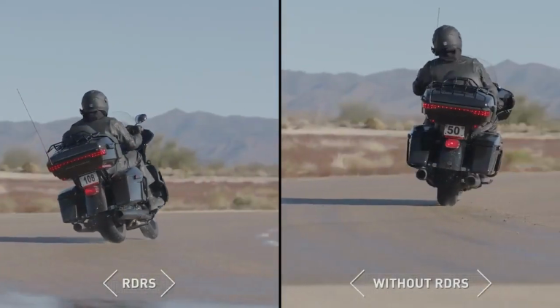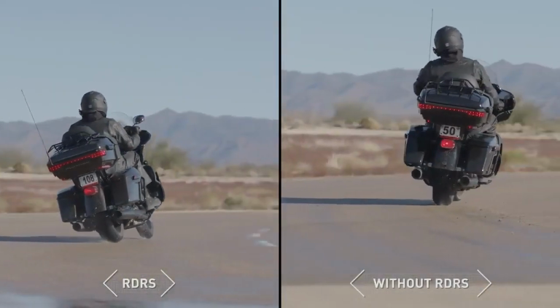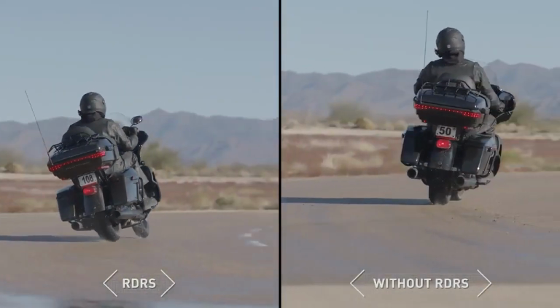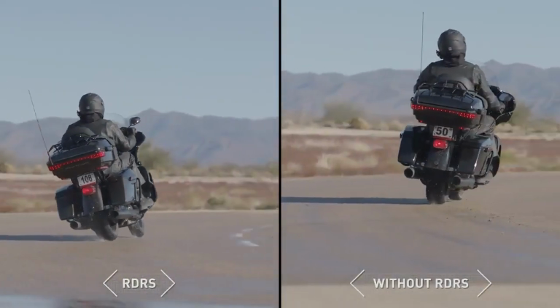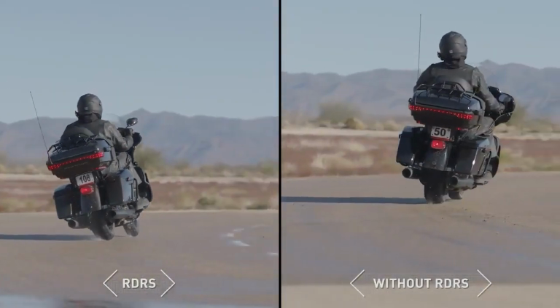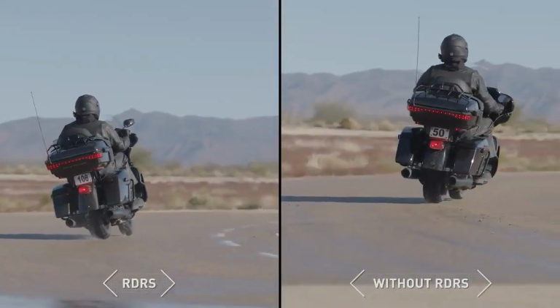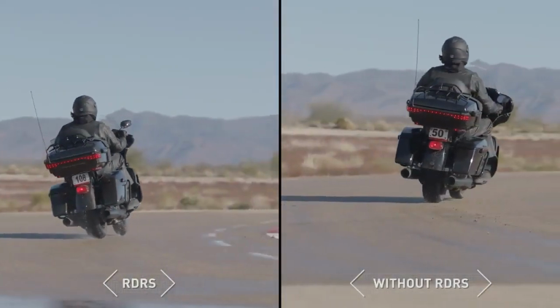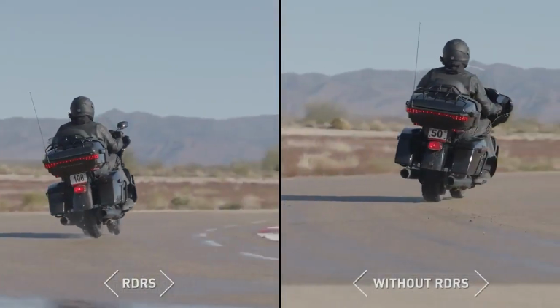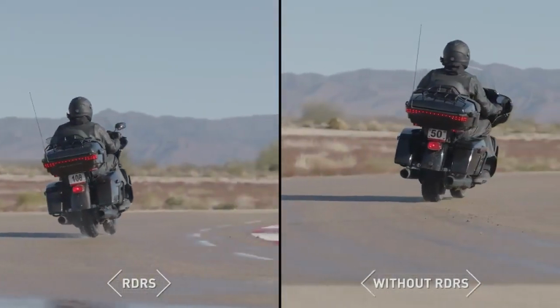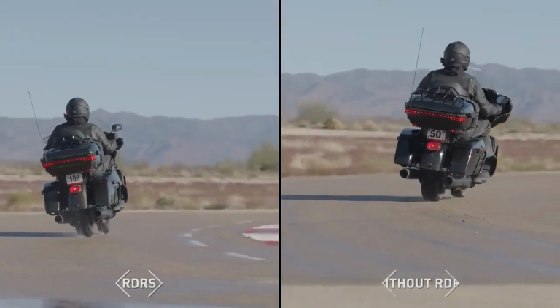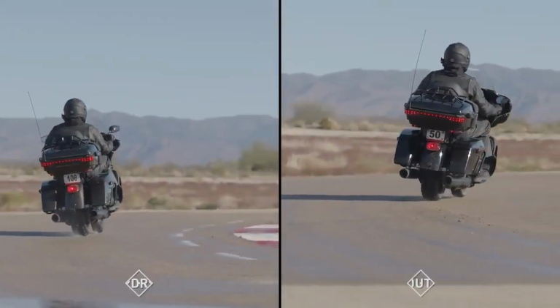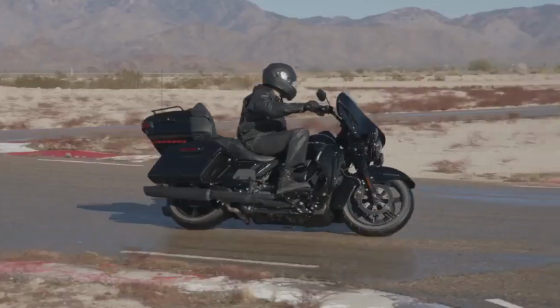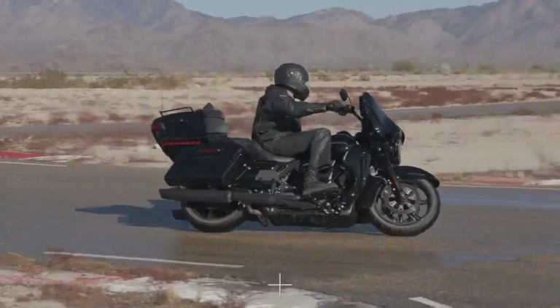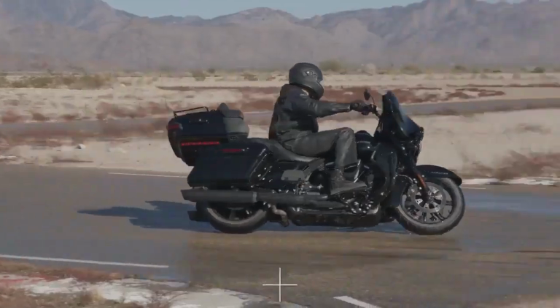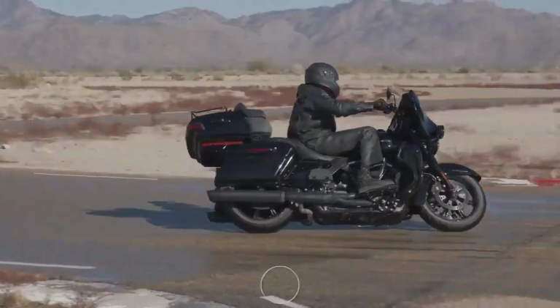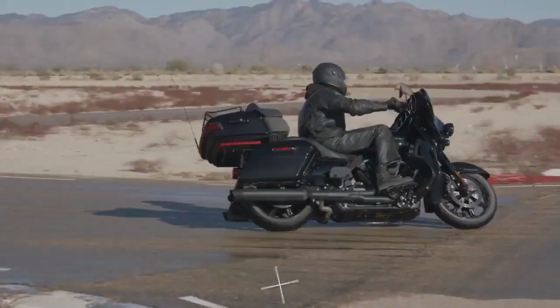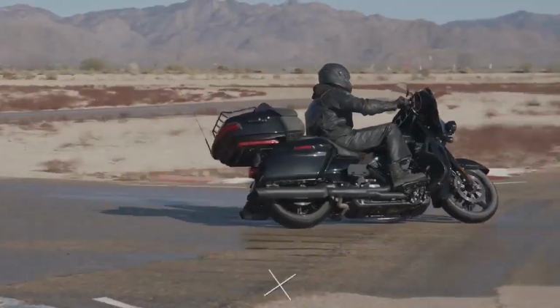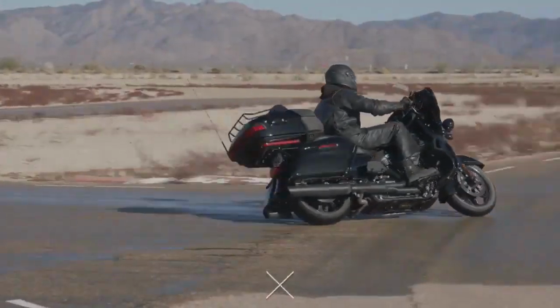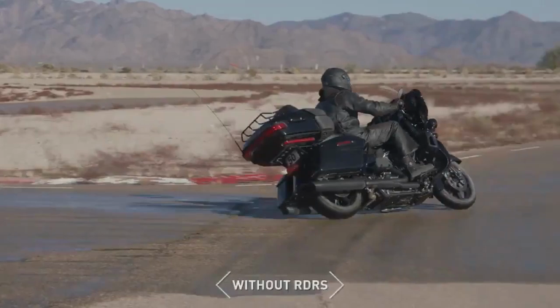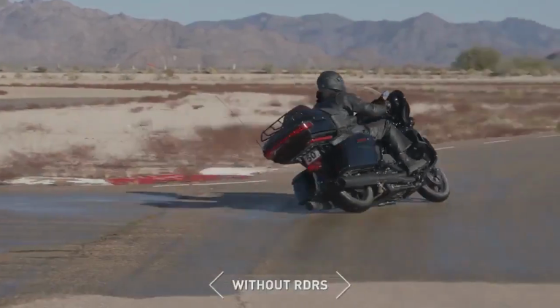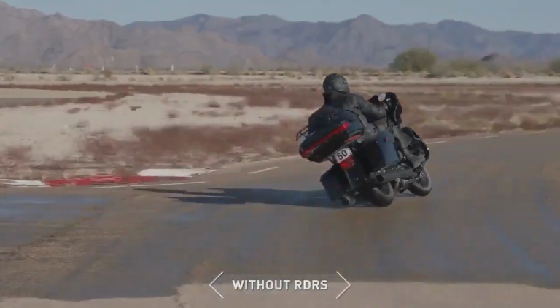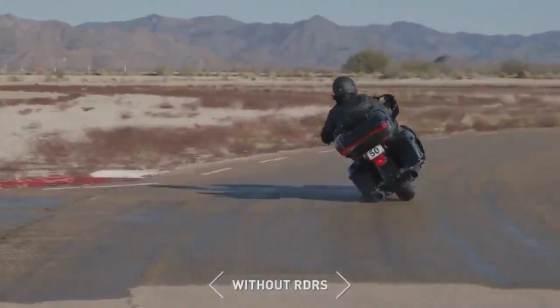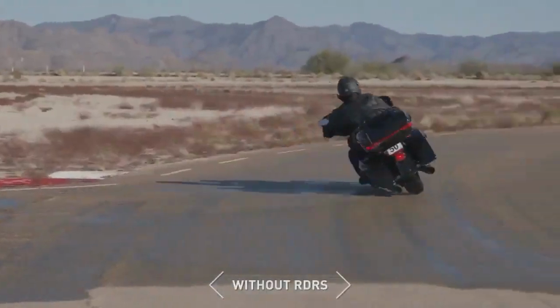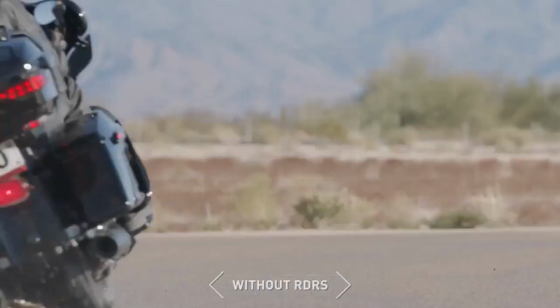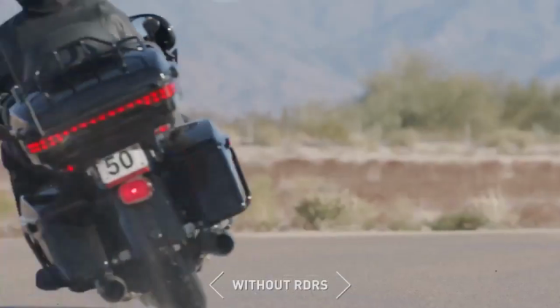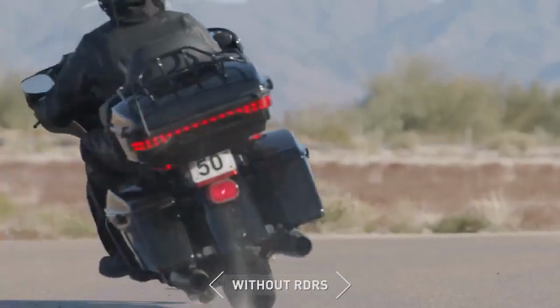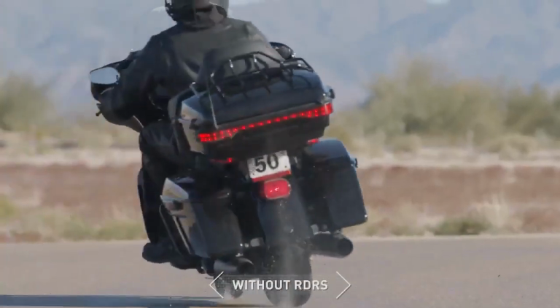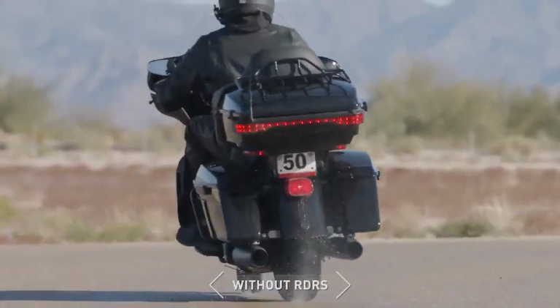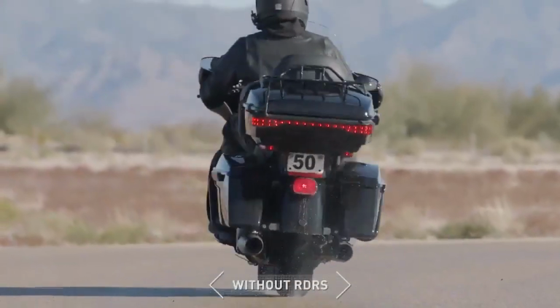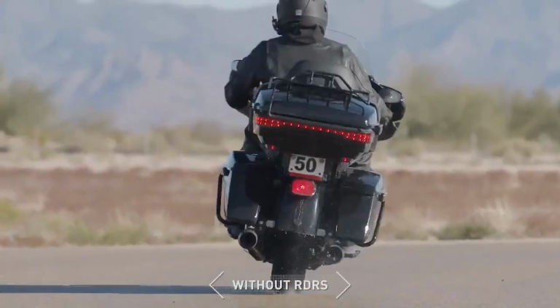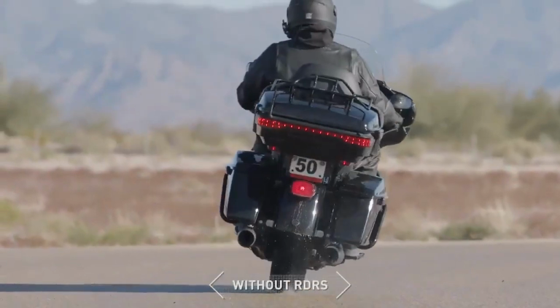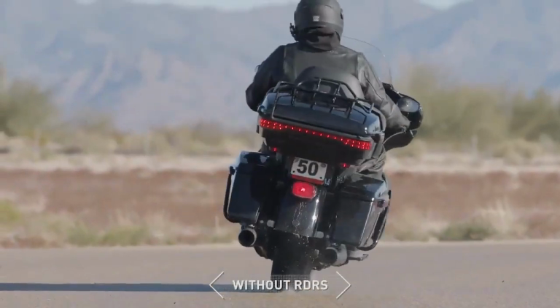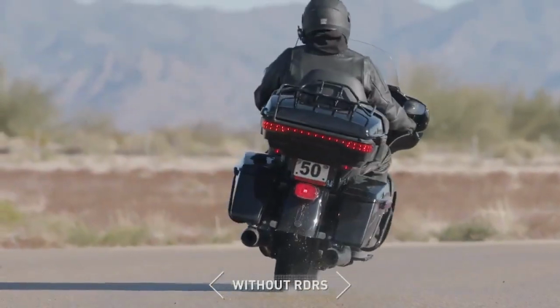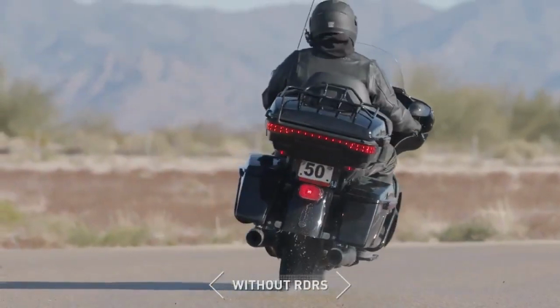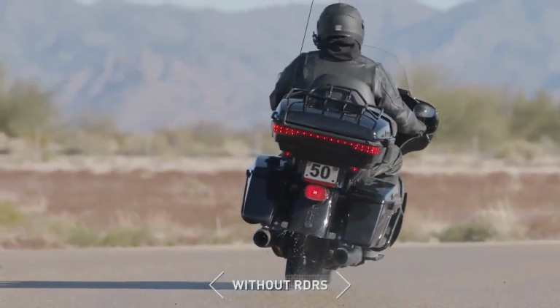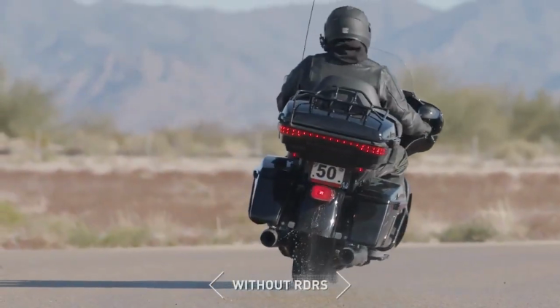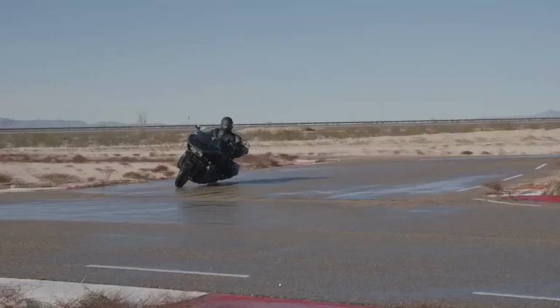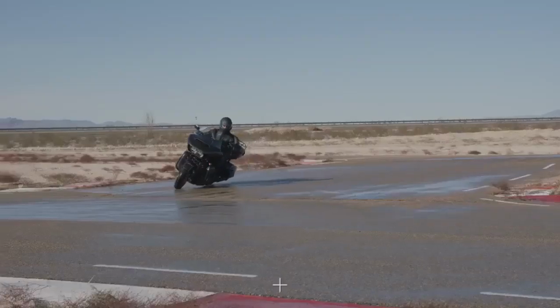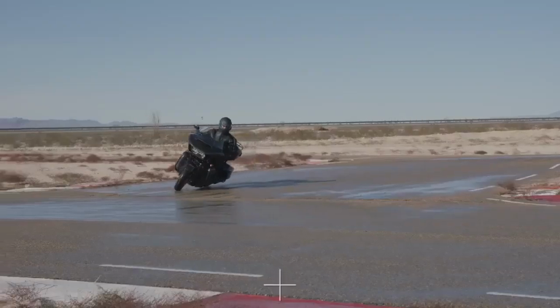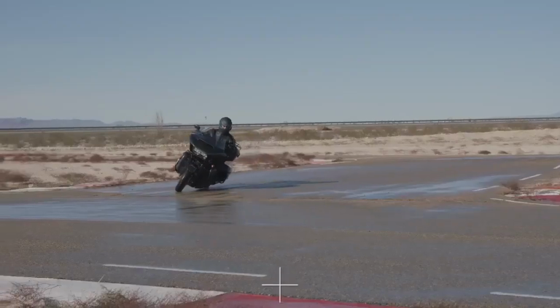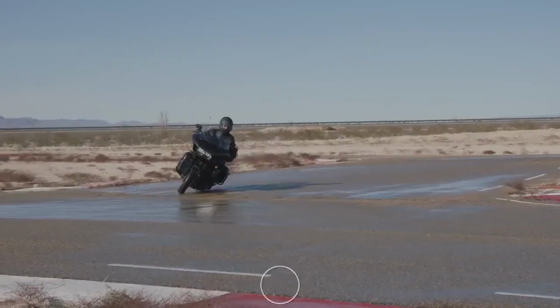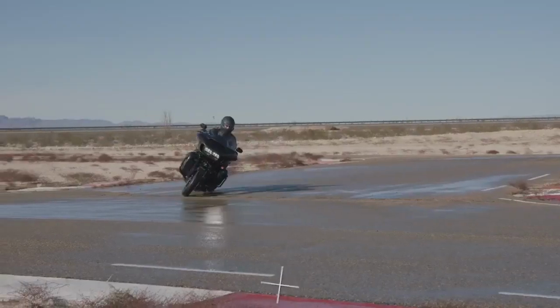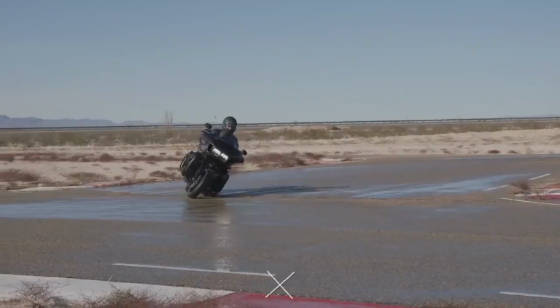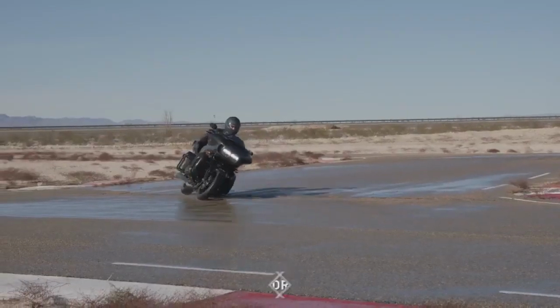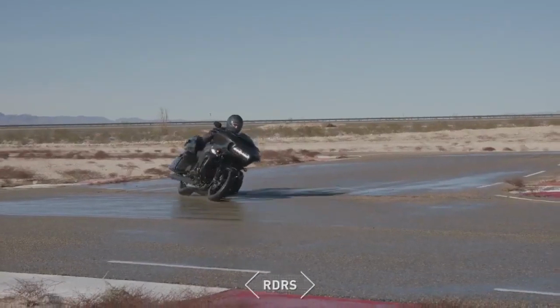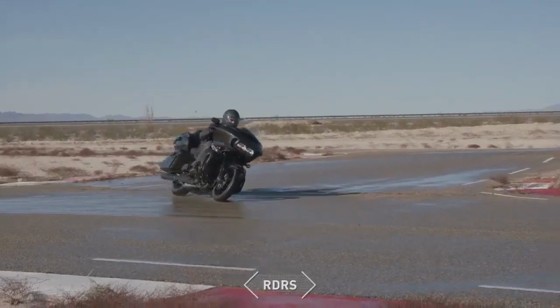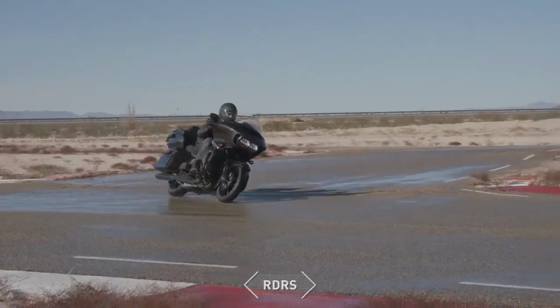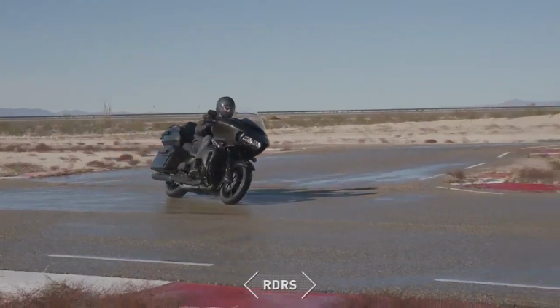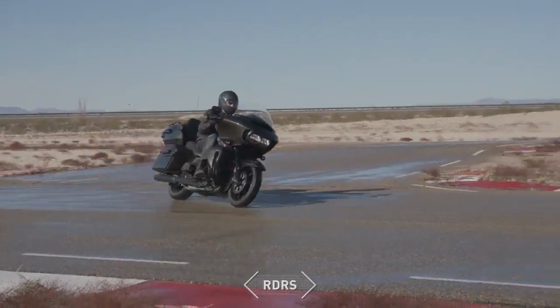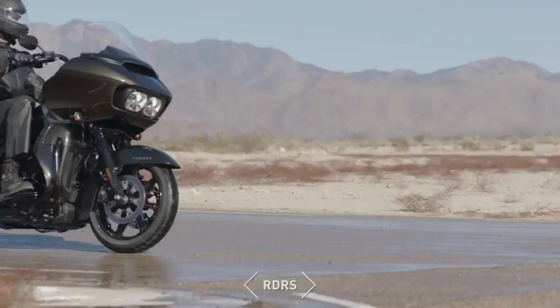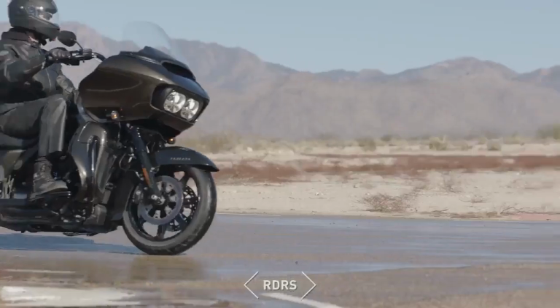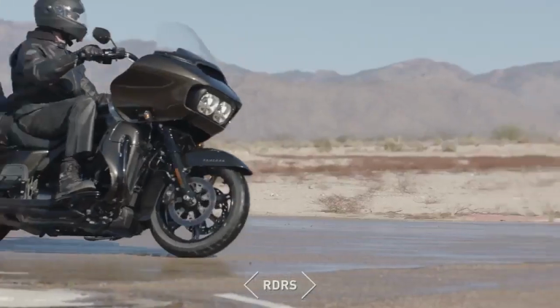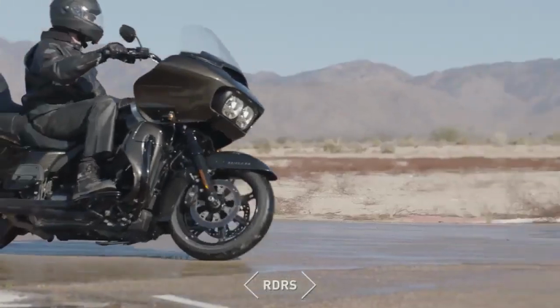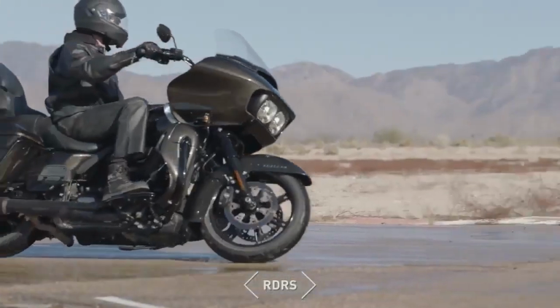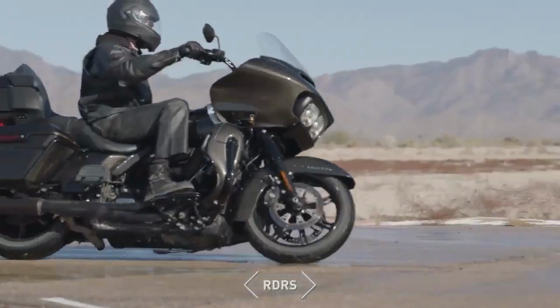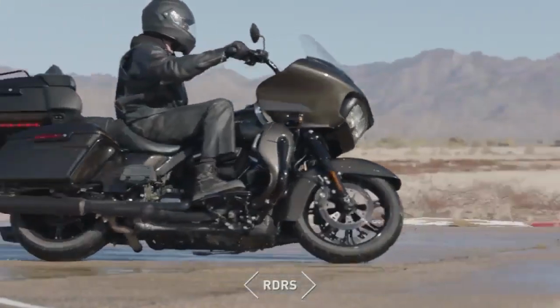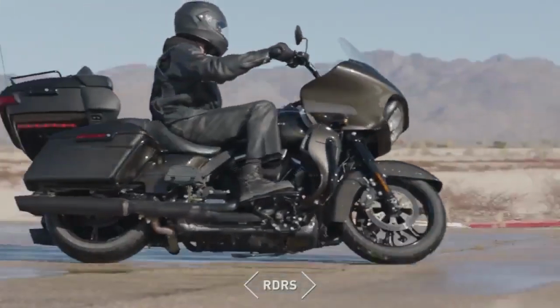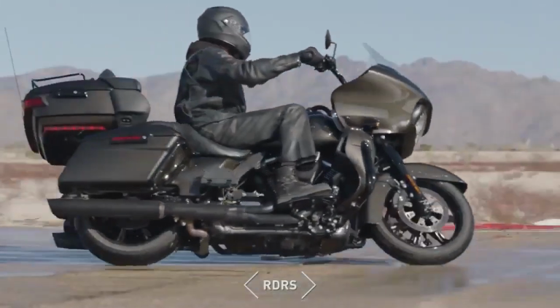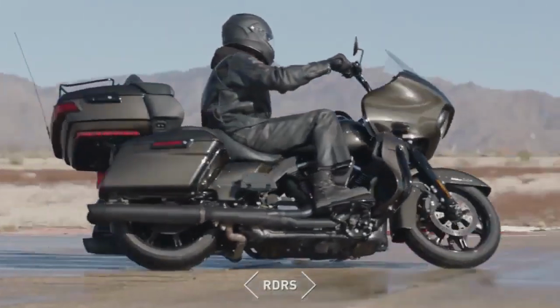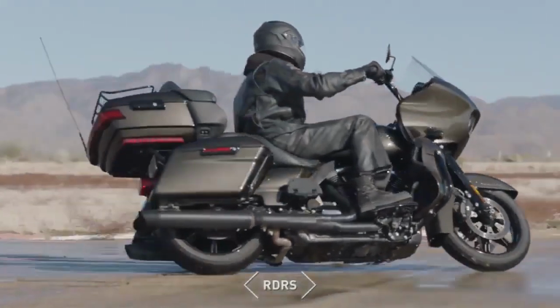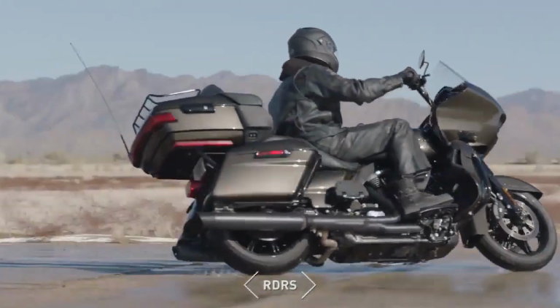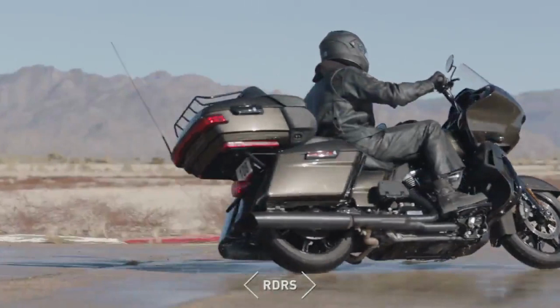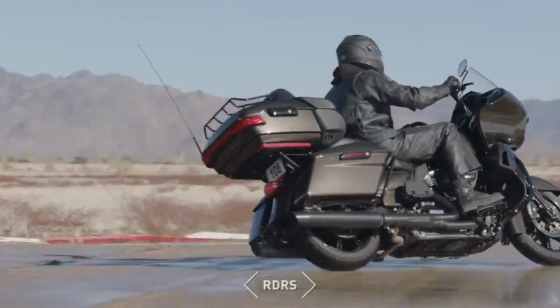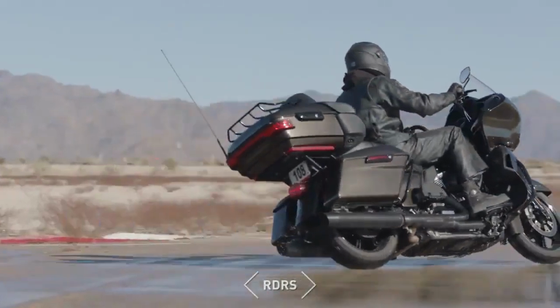This can enhance rider confidence when traction is compromised by wet weather, a sudden unanticipated change in the surface, or when riding on an unpaved road.